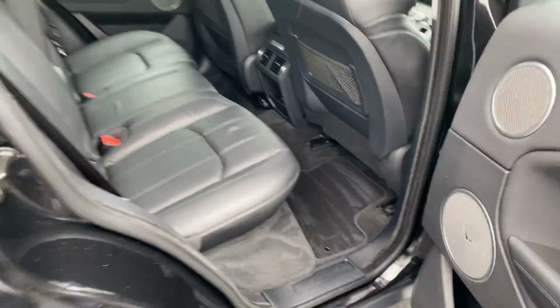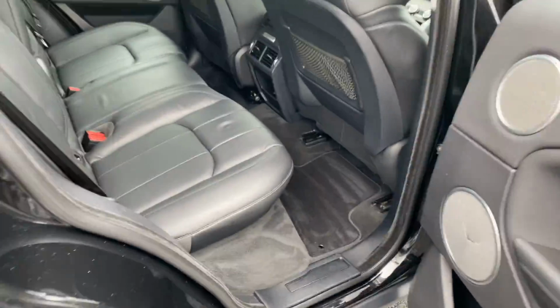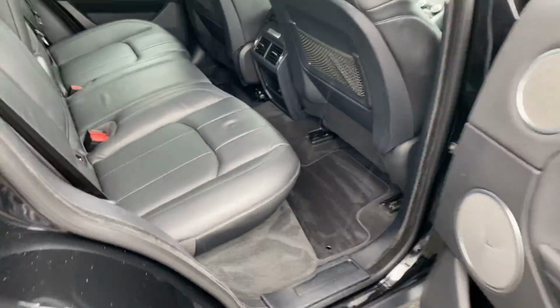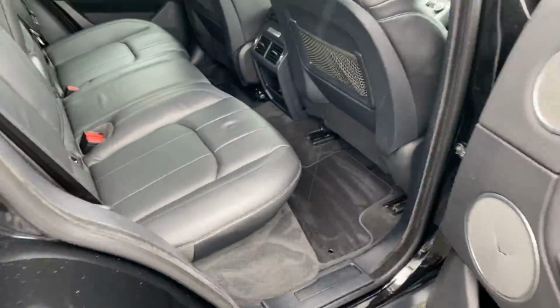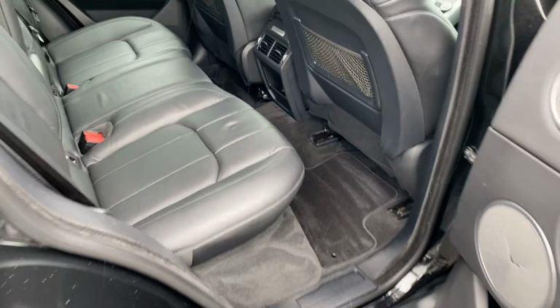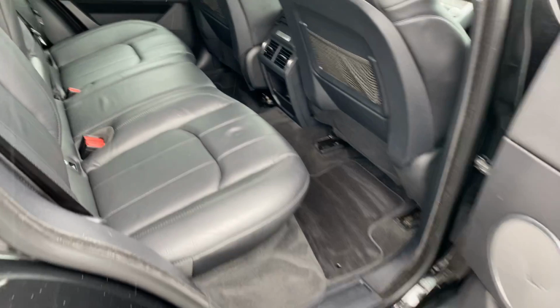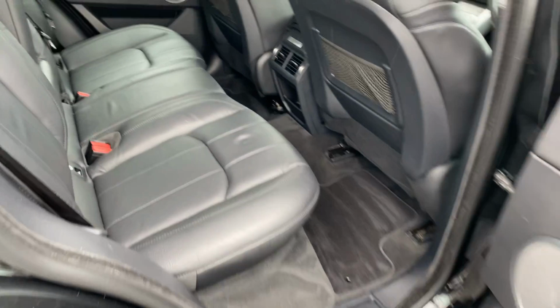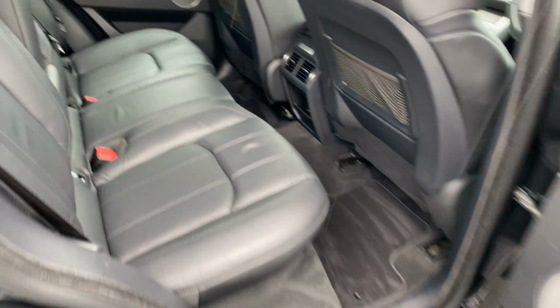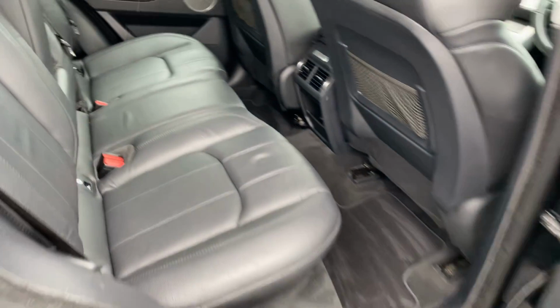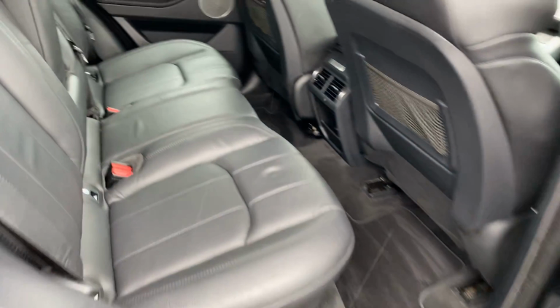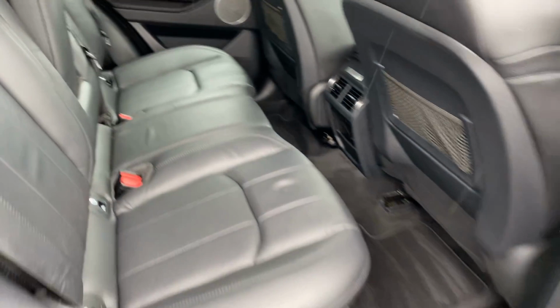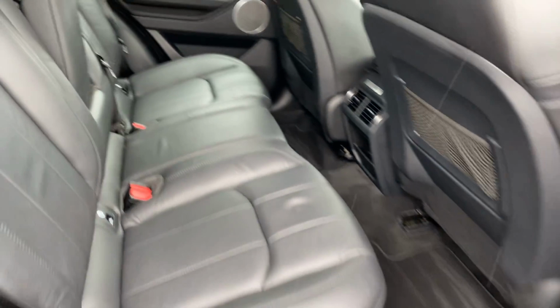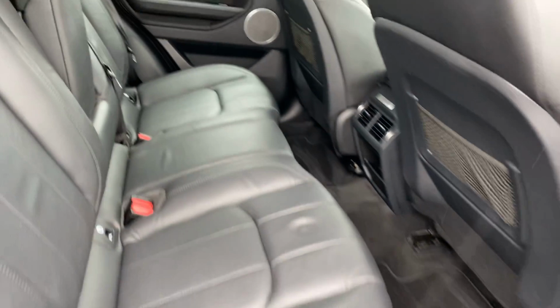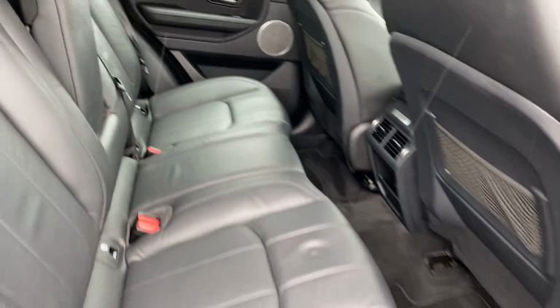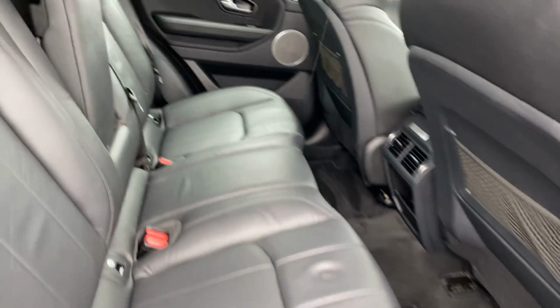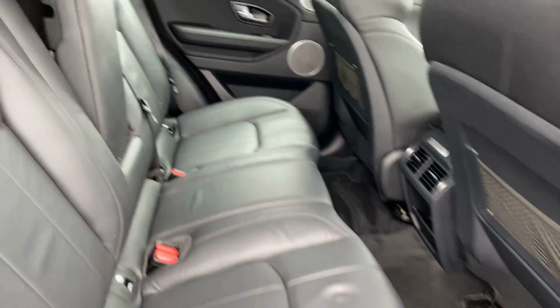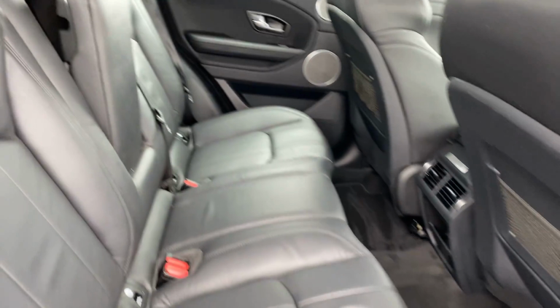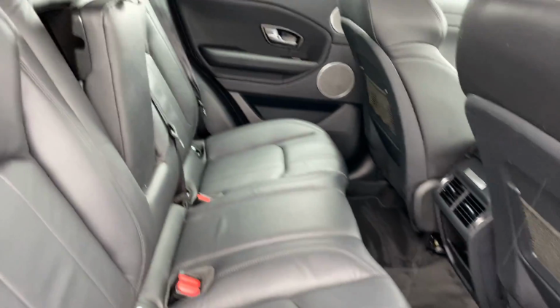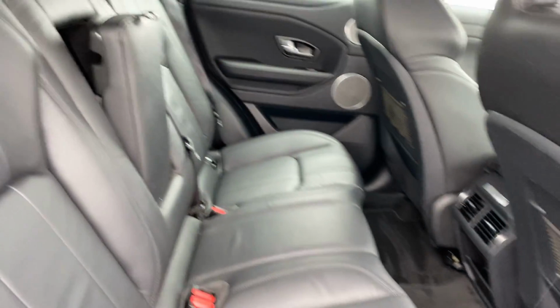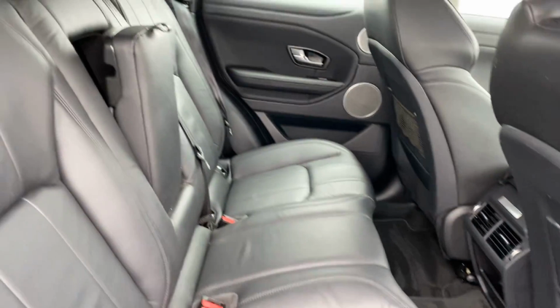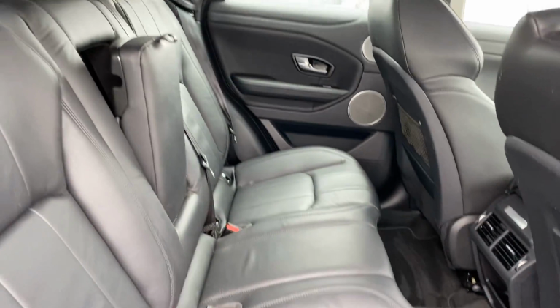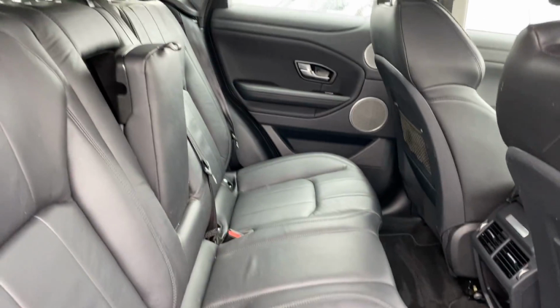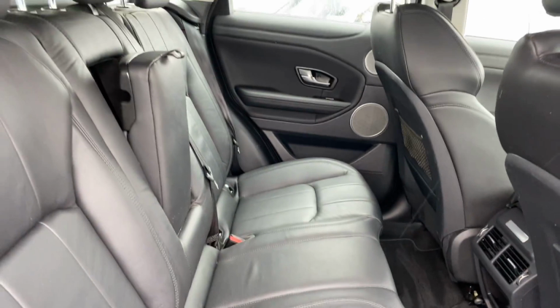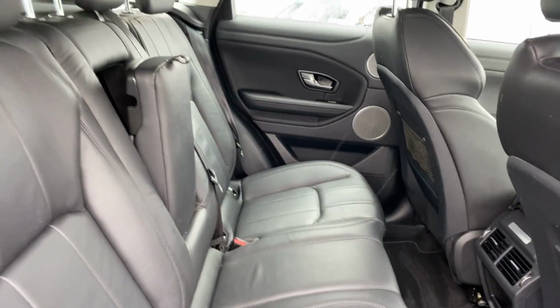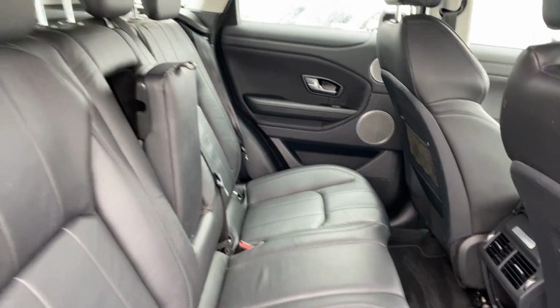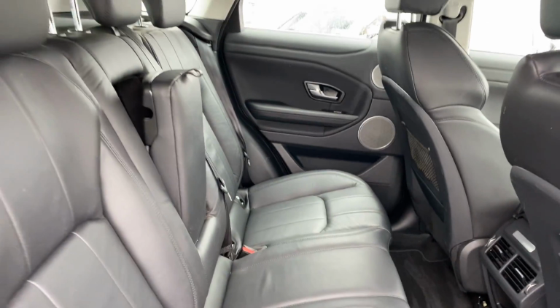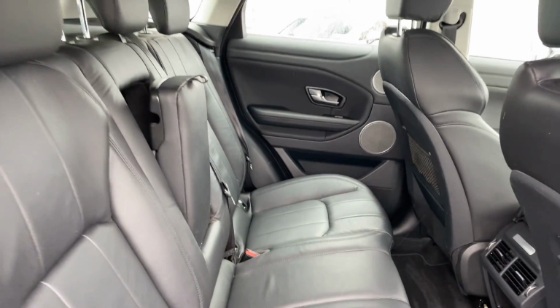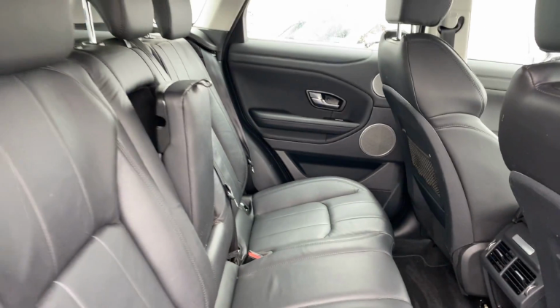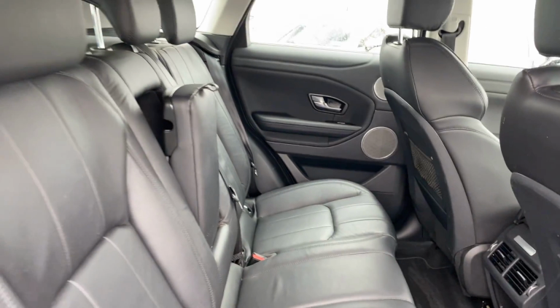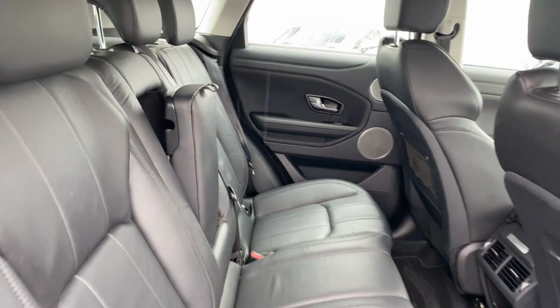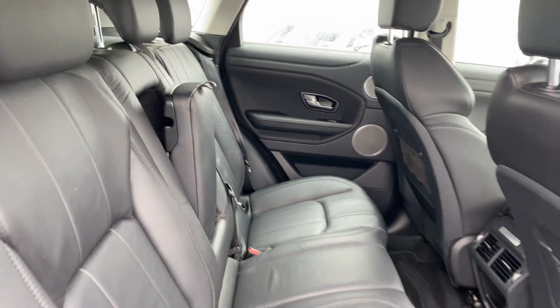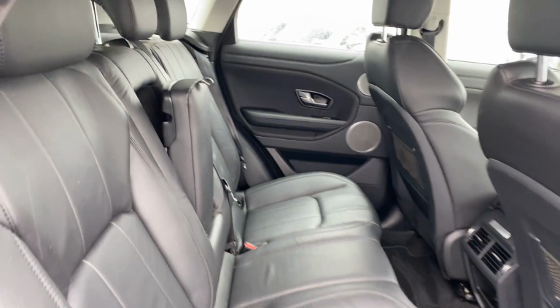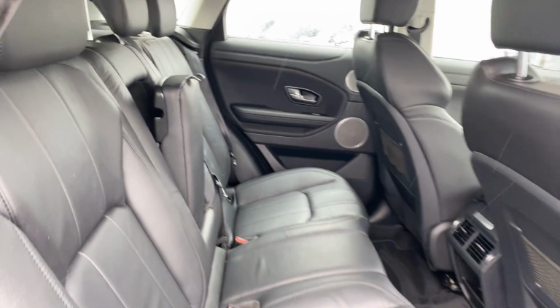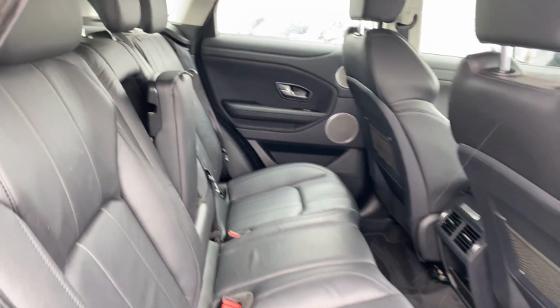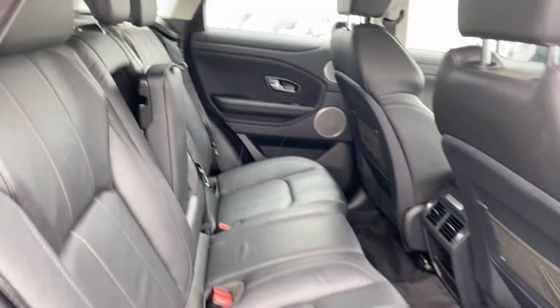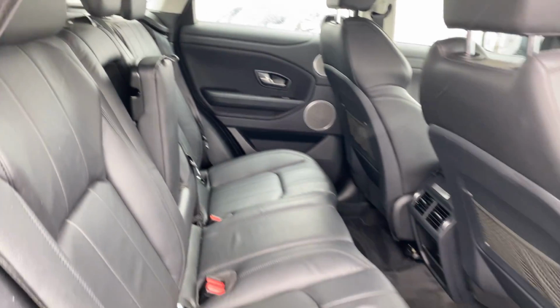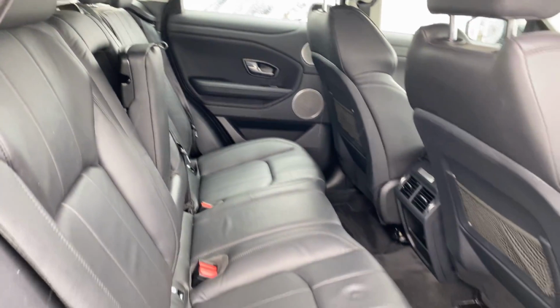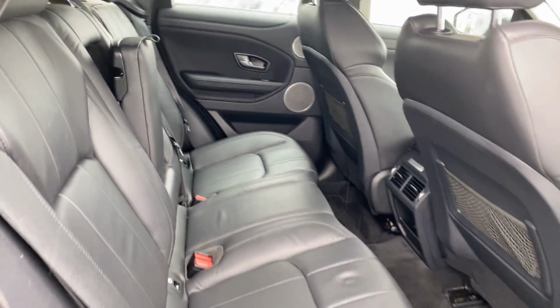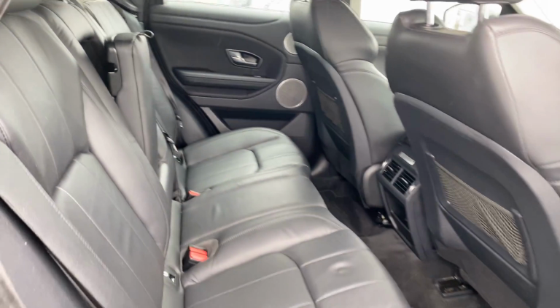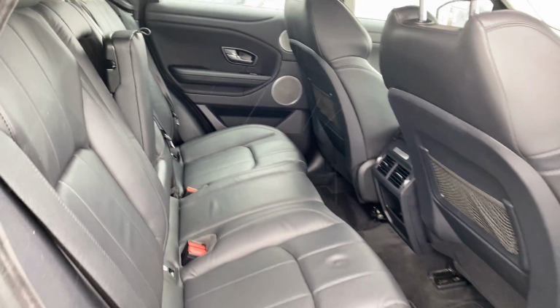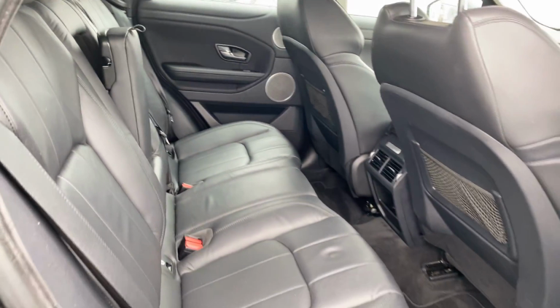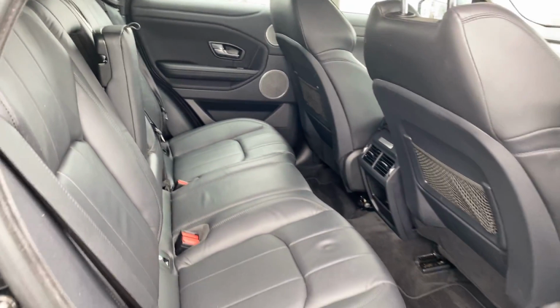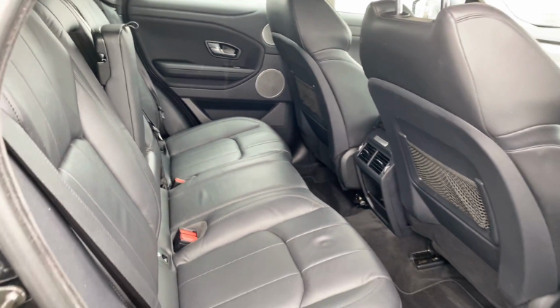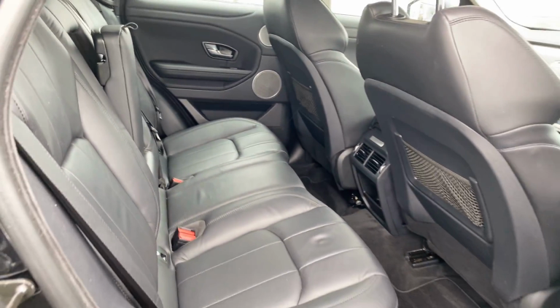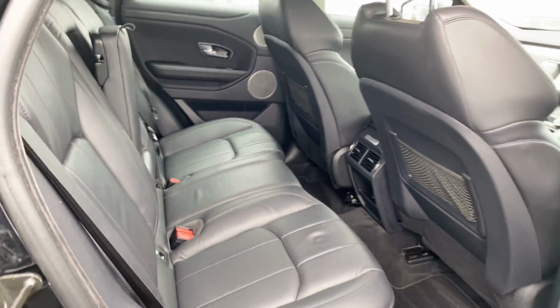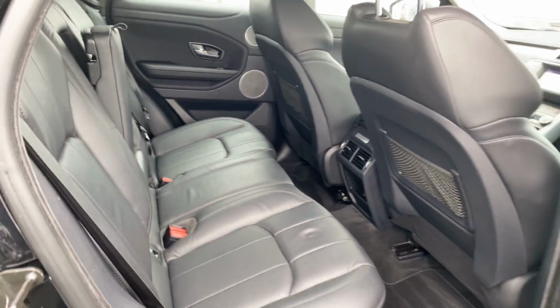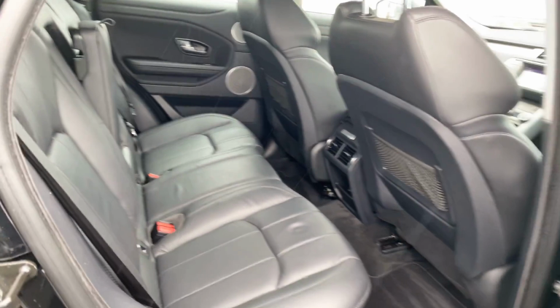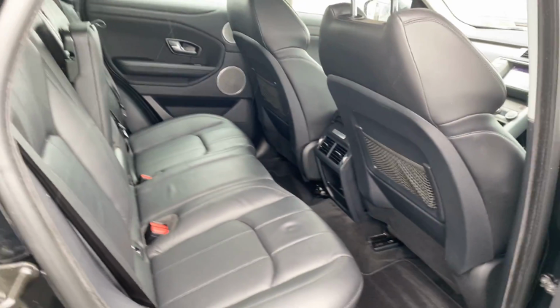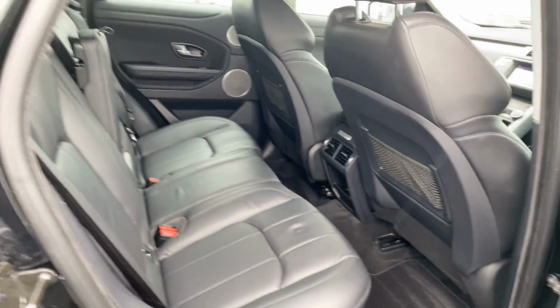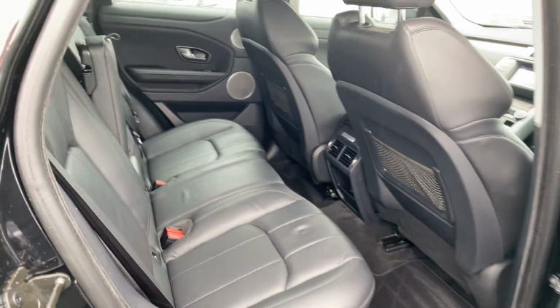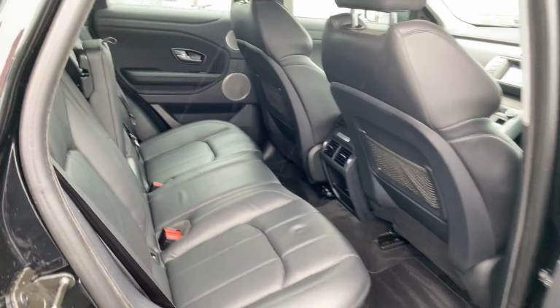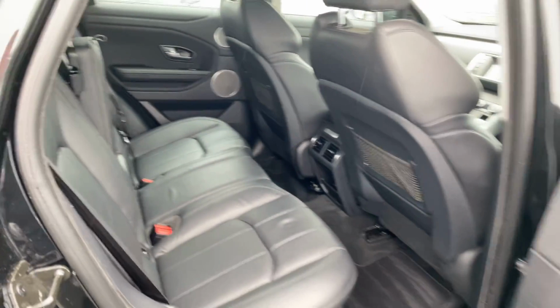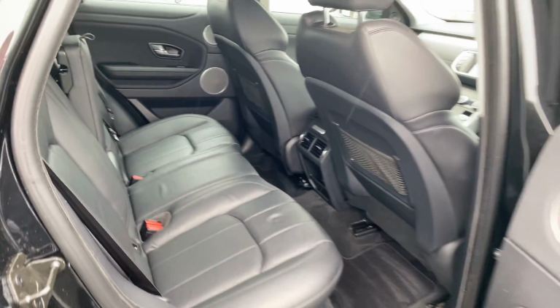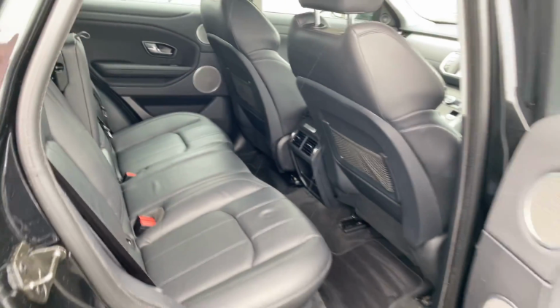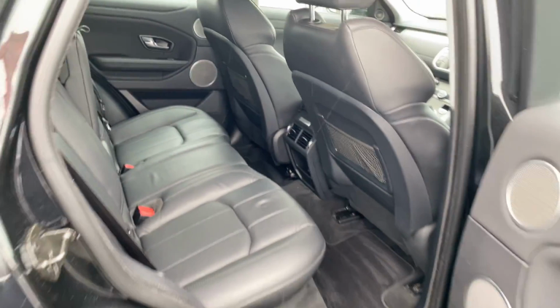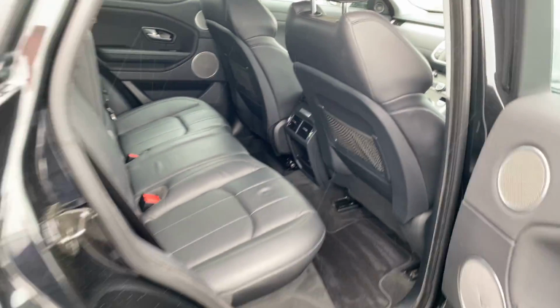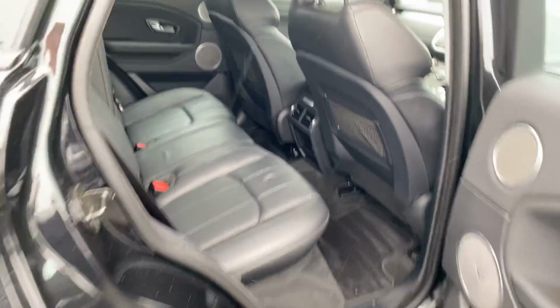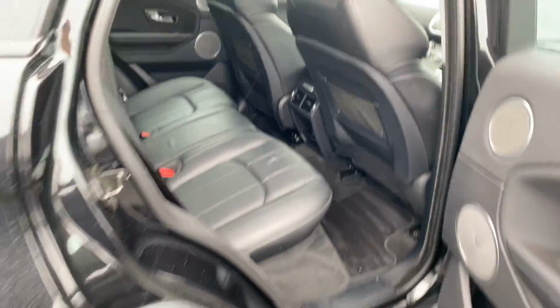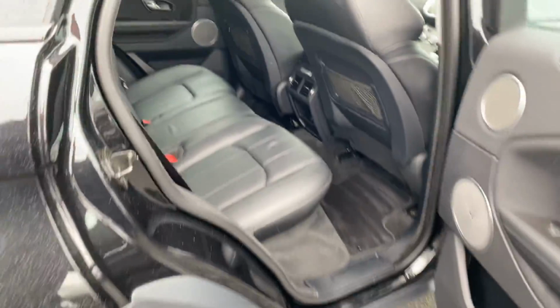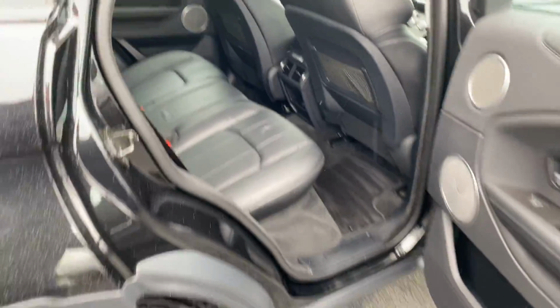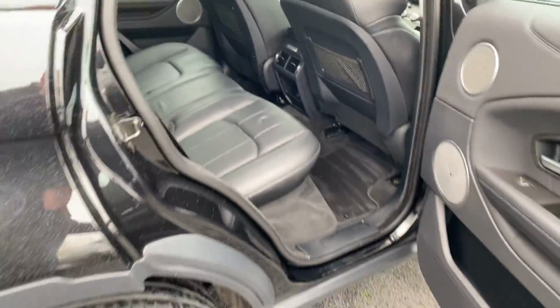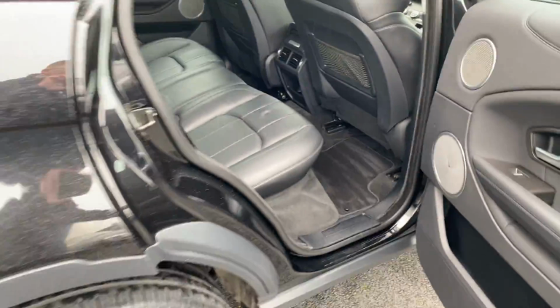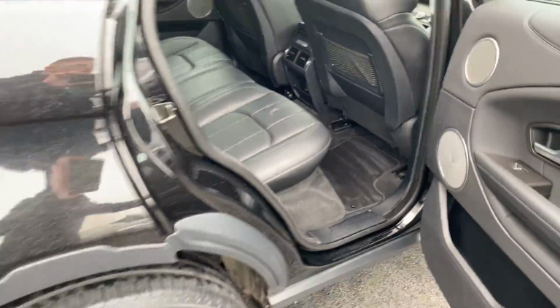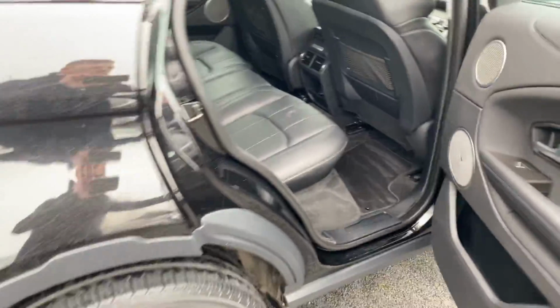In the rear we have a full black leather interior, two isofix child seat anchor points, and a centre armrest.